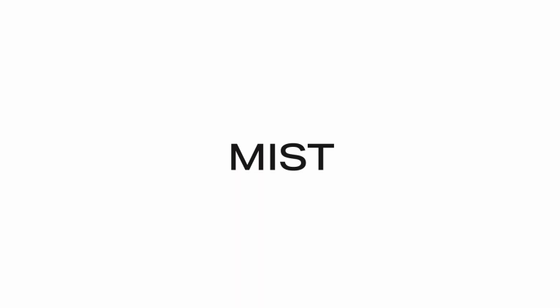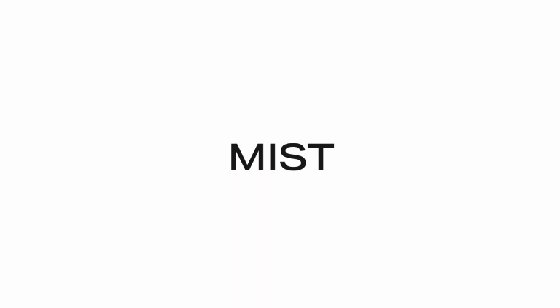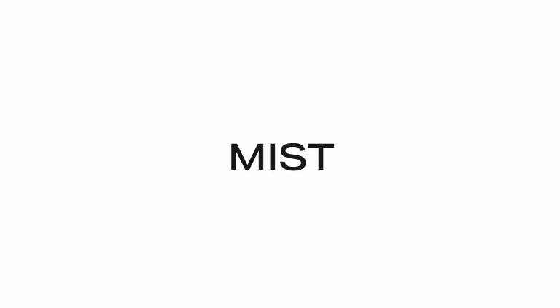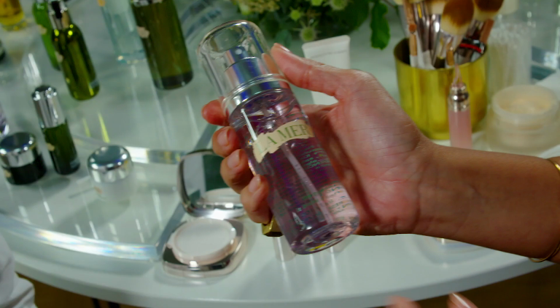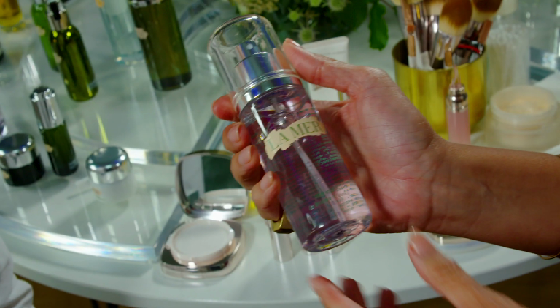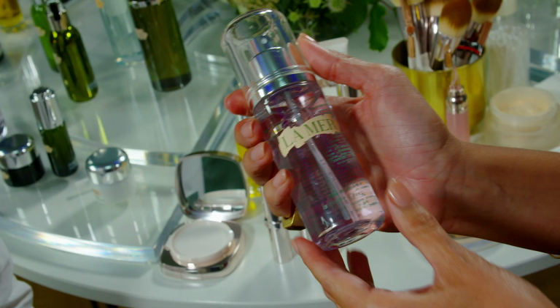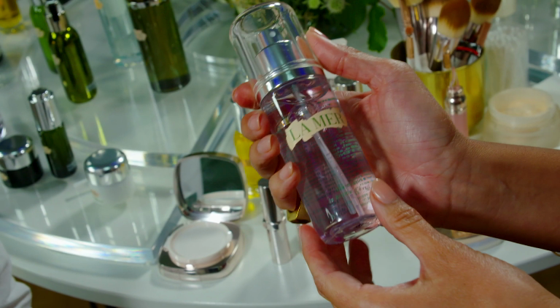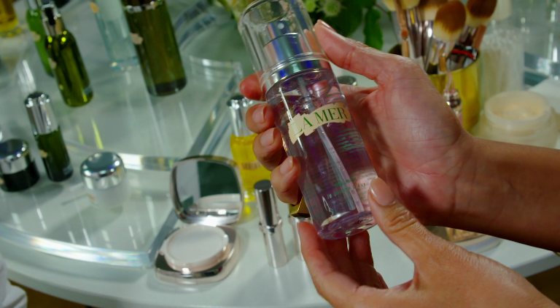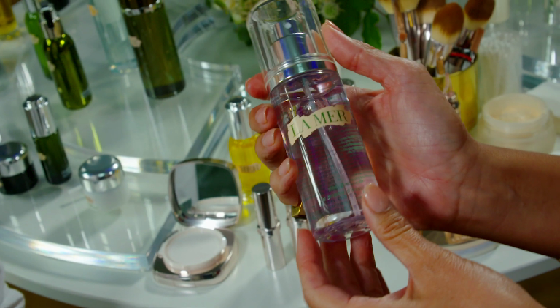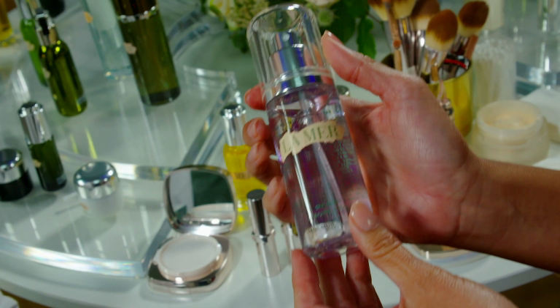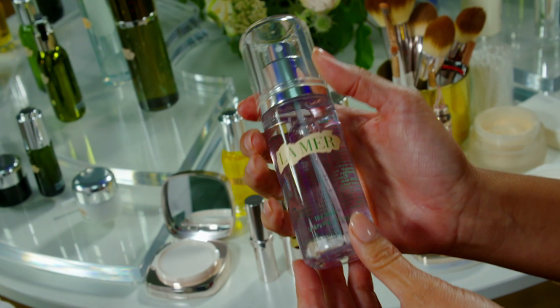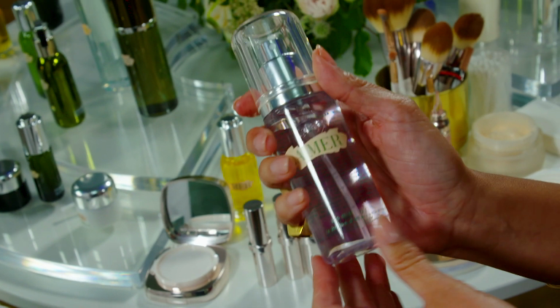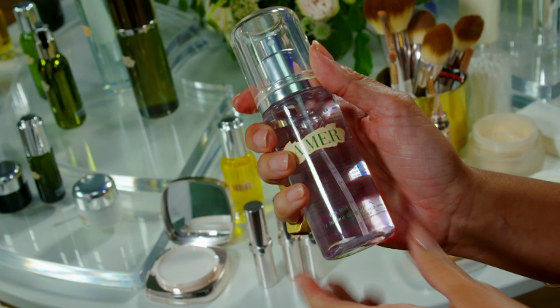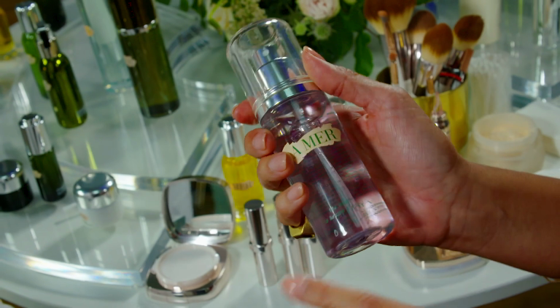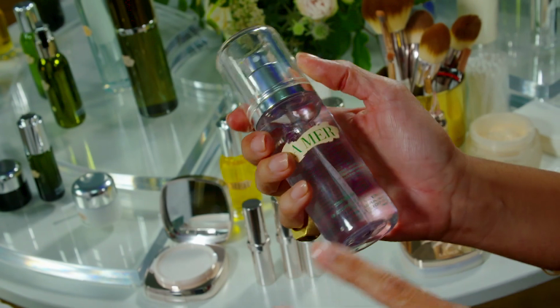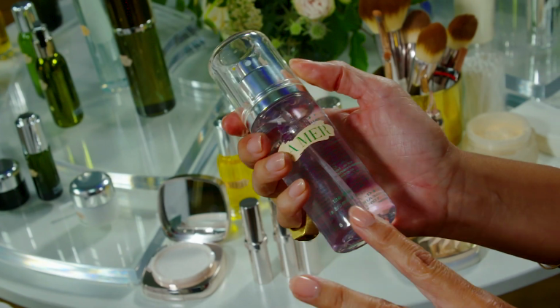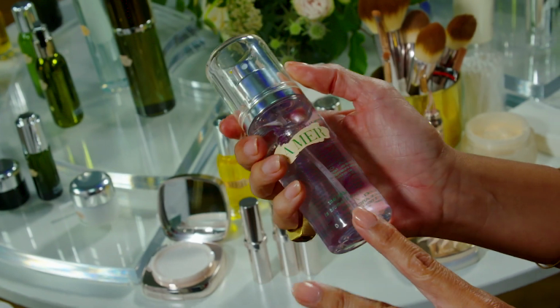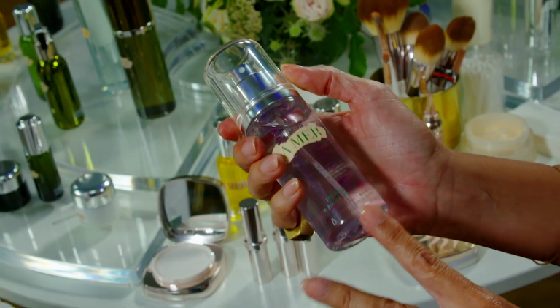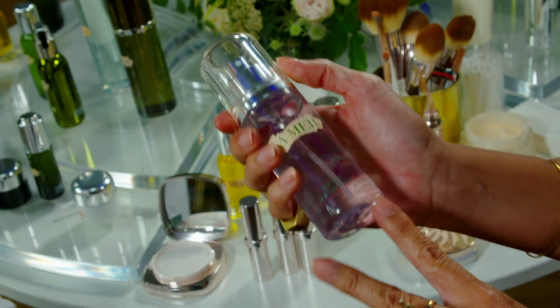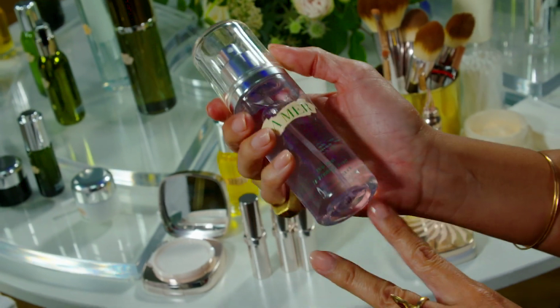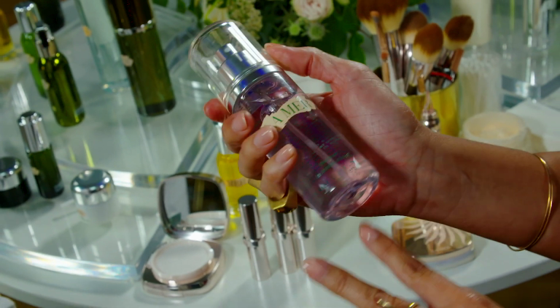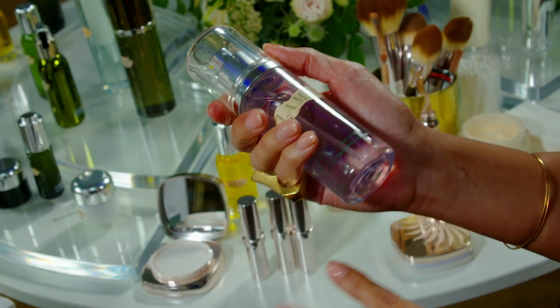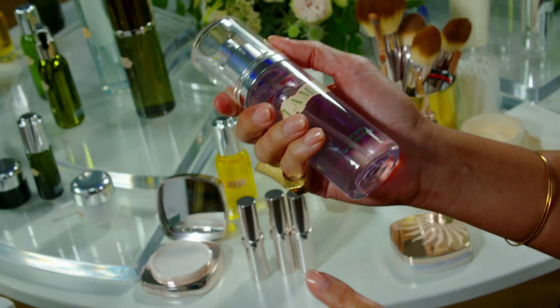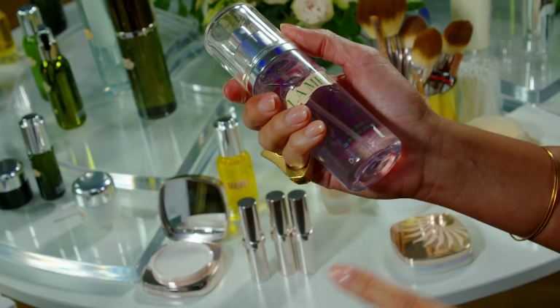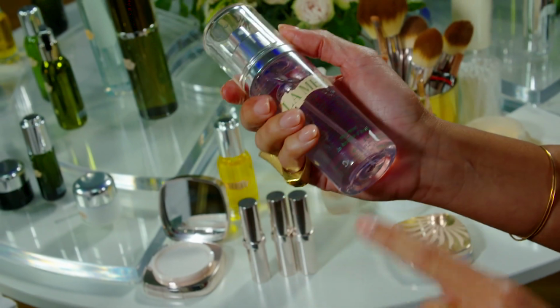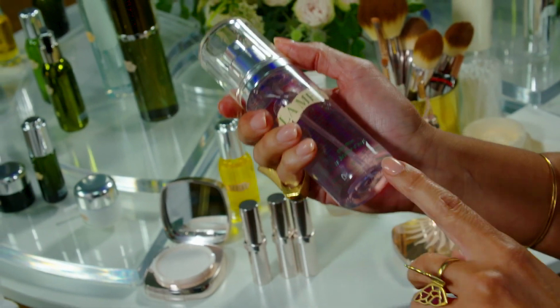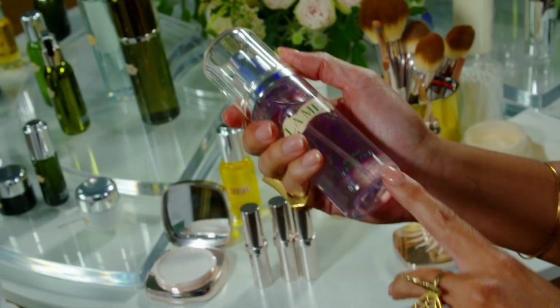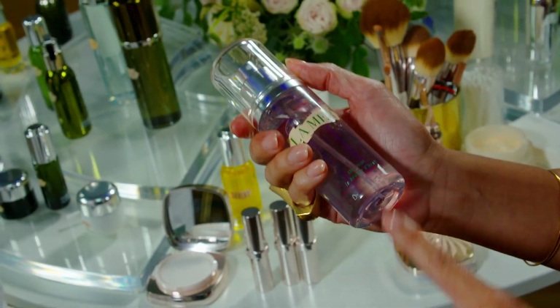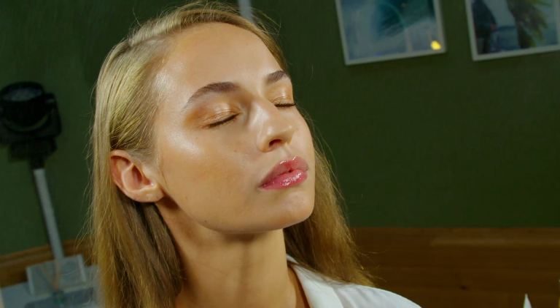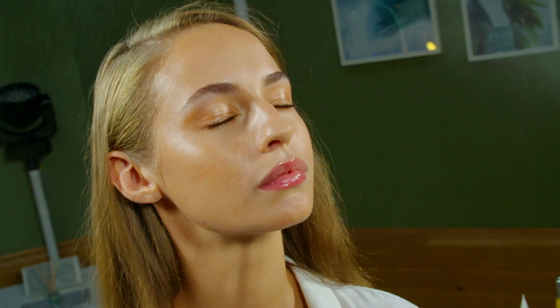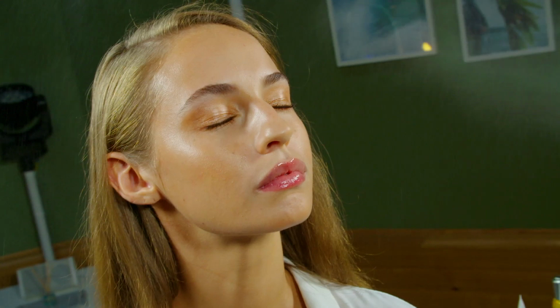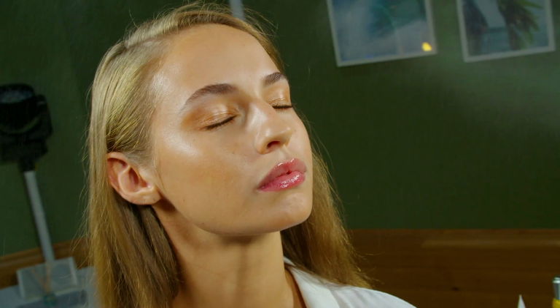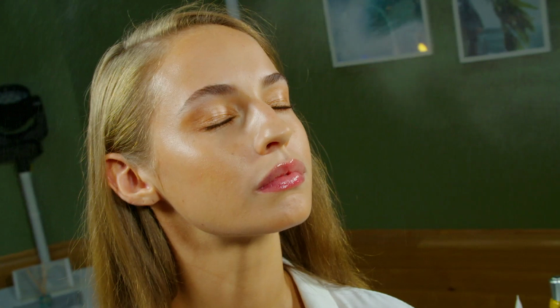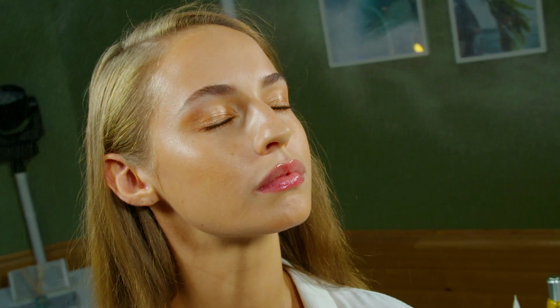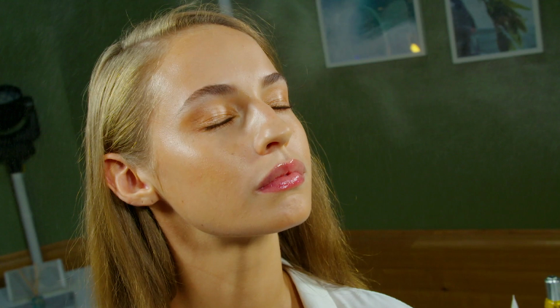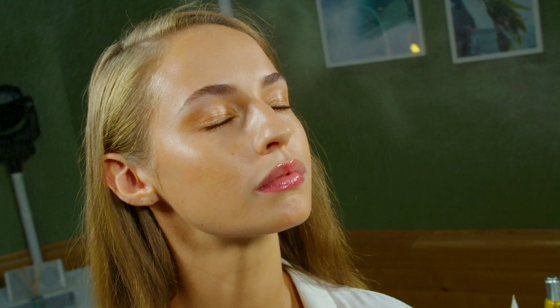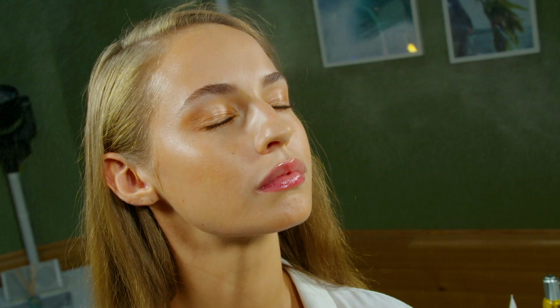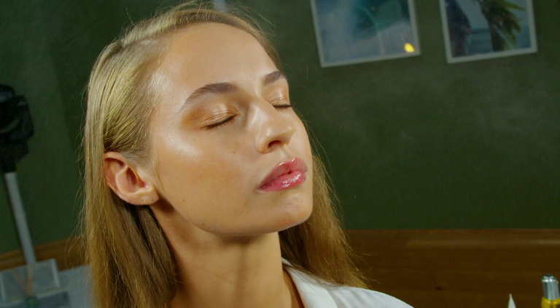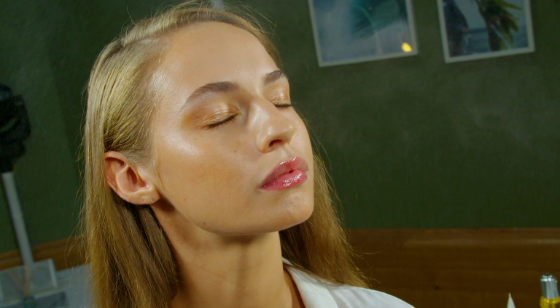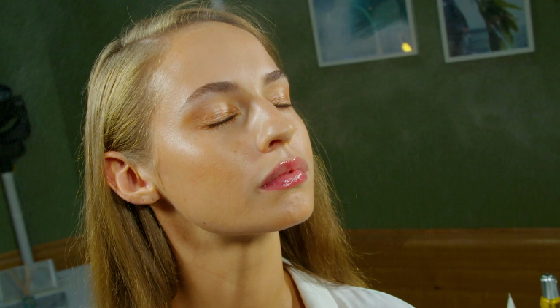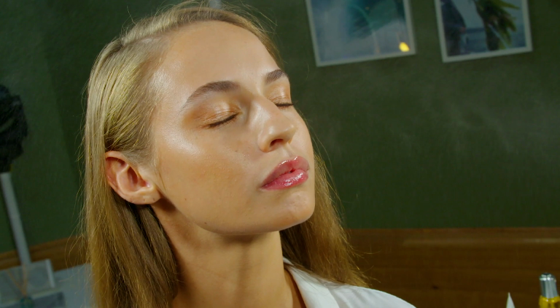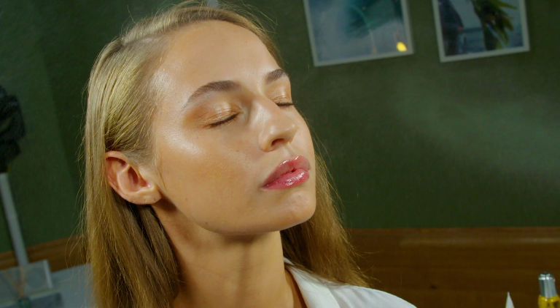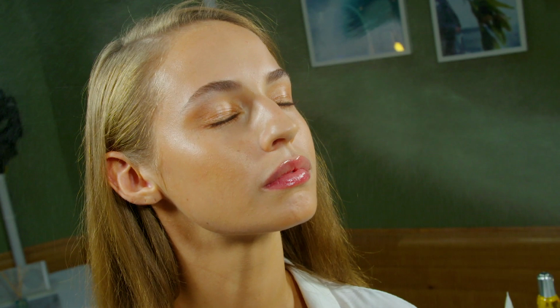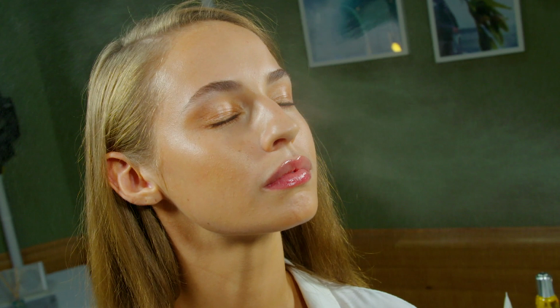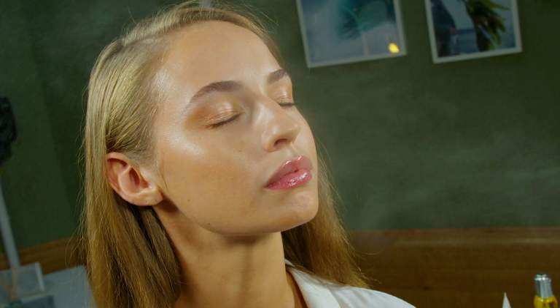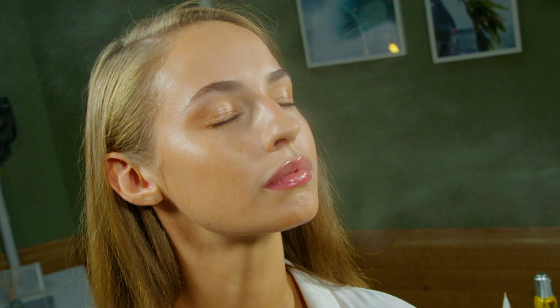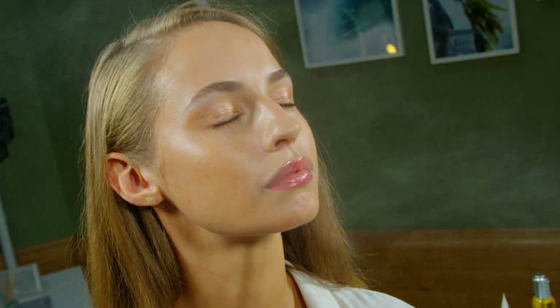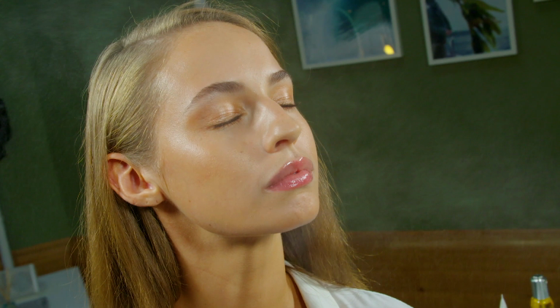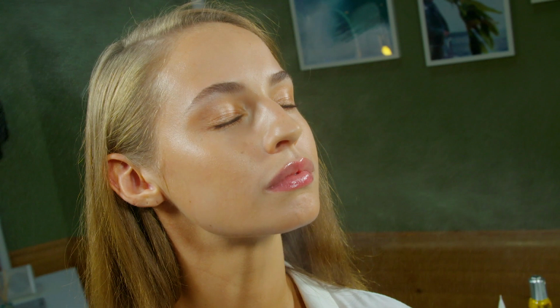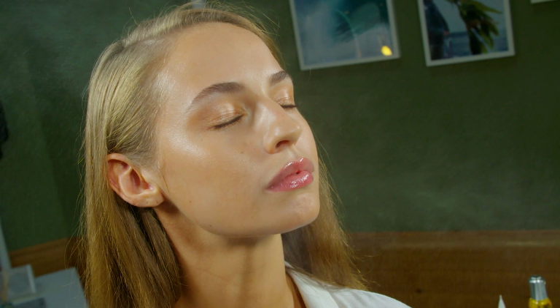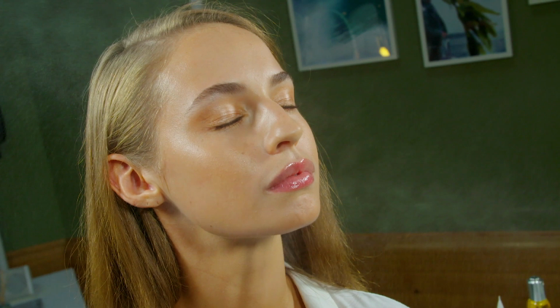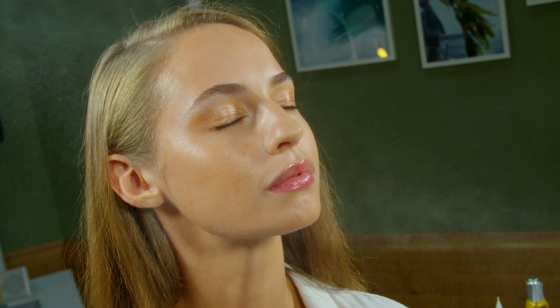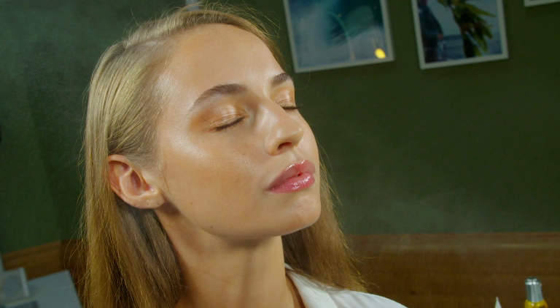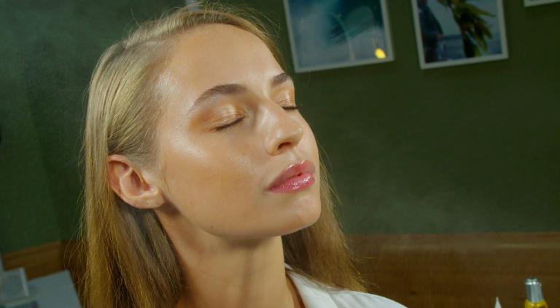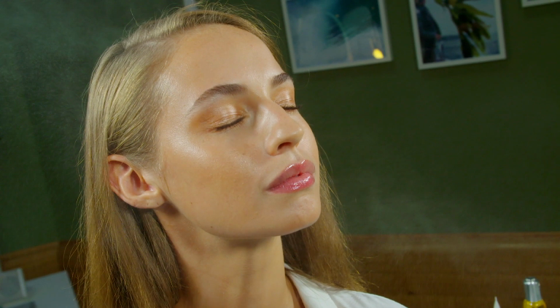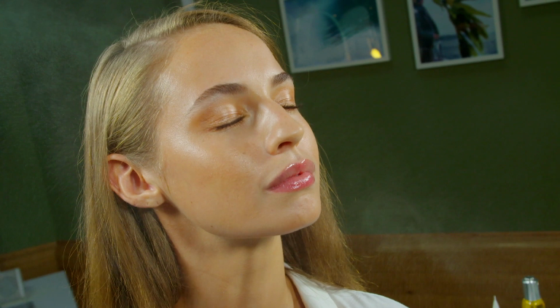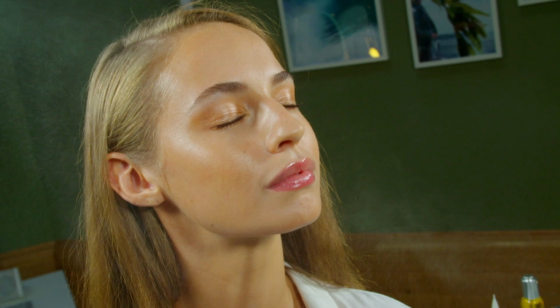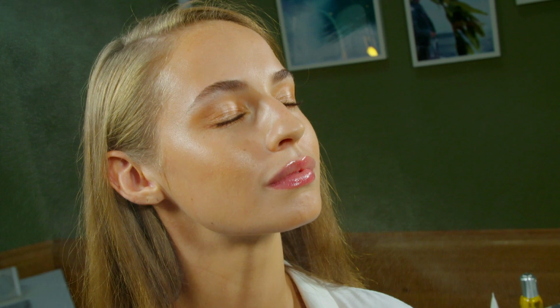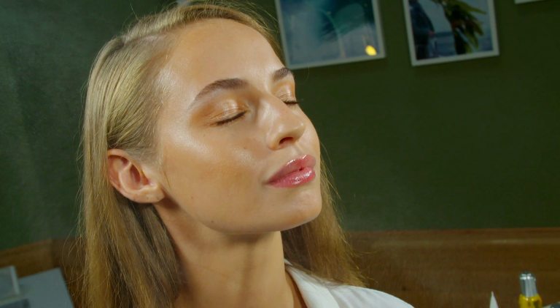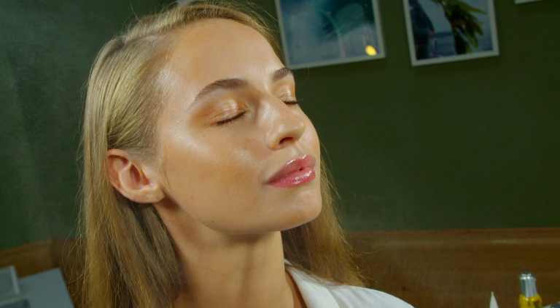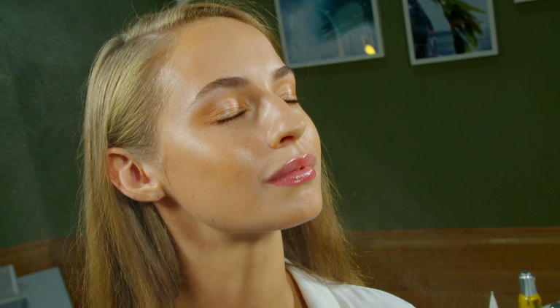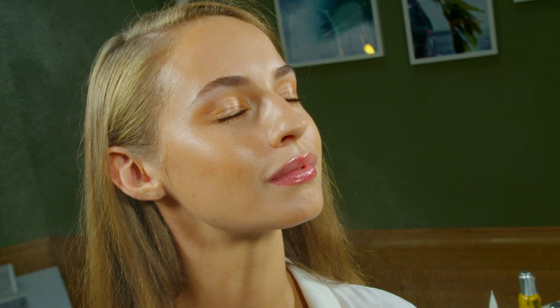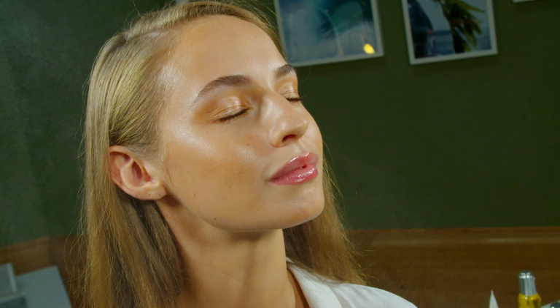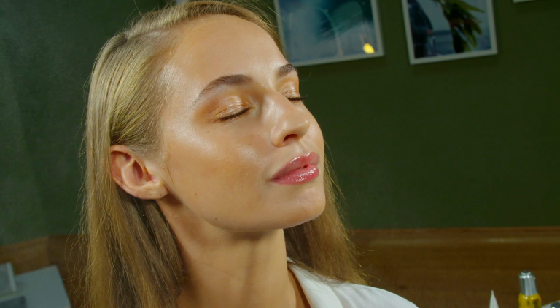So the finishing touch would be the mist.